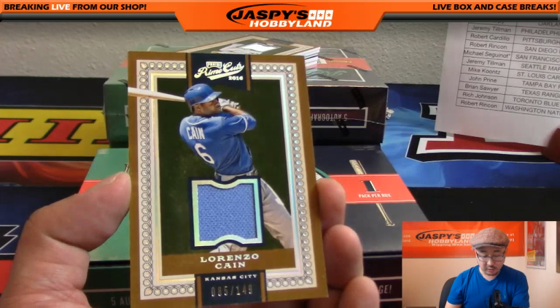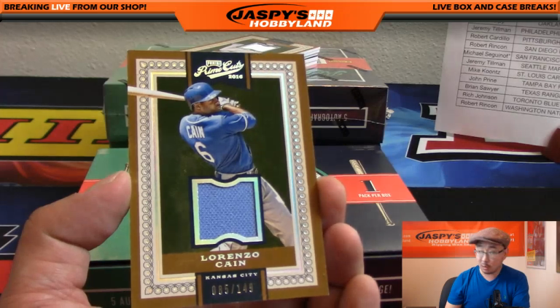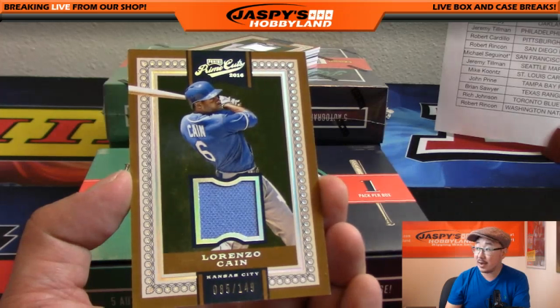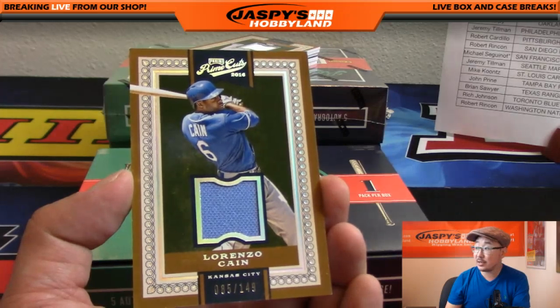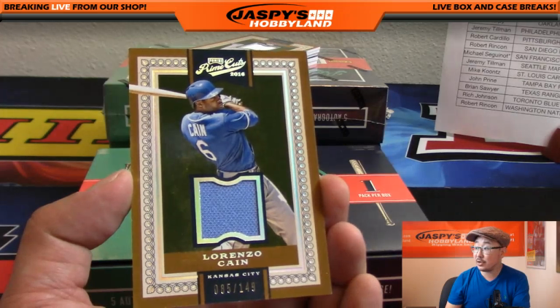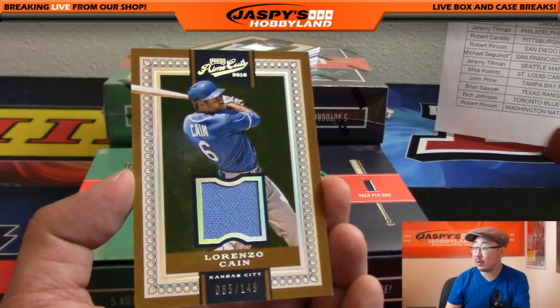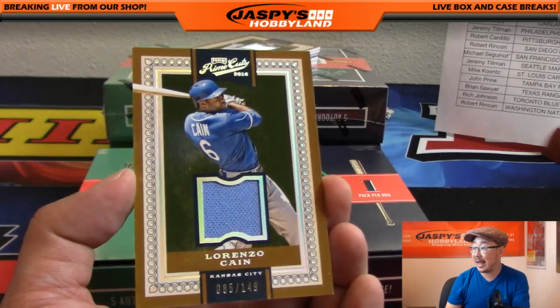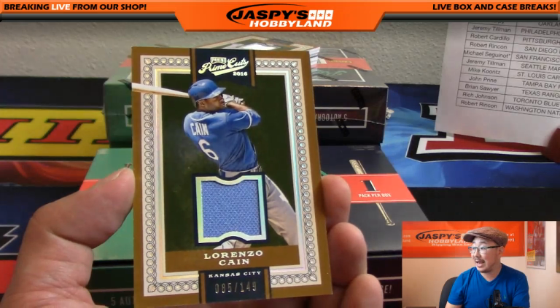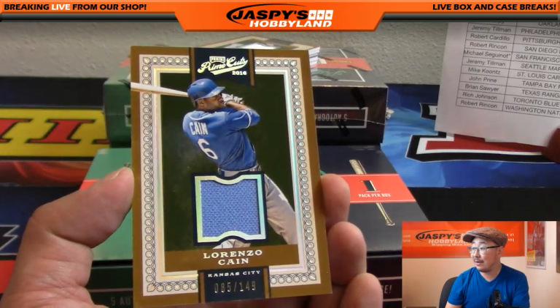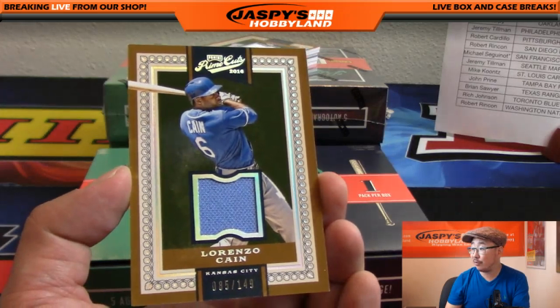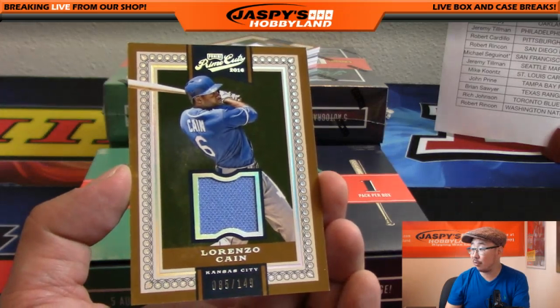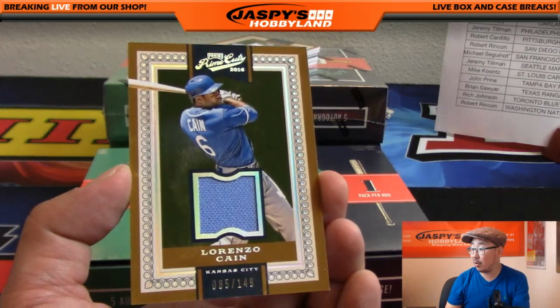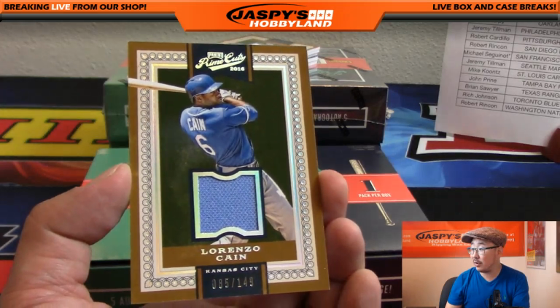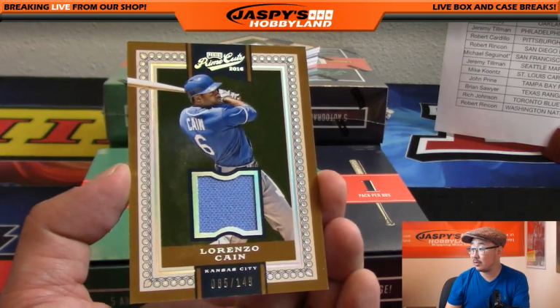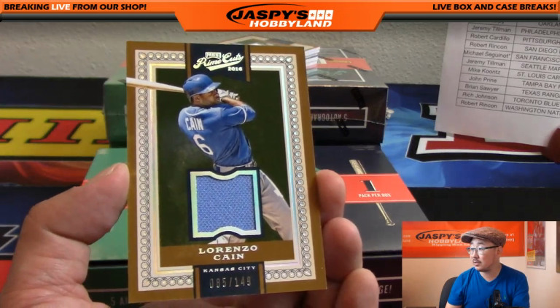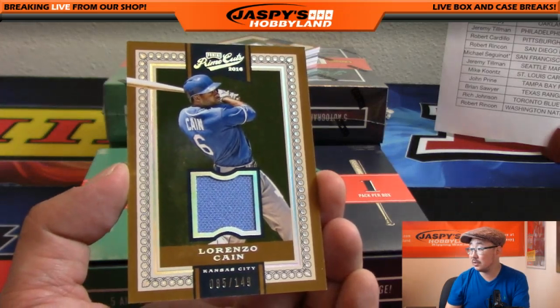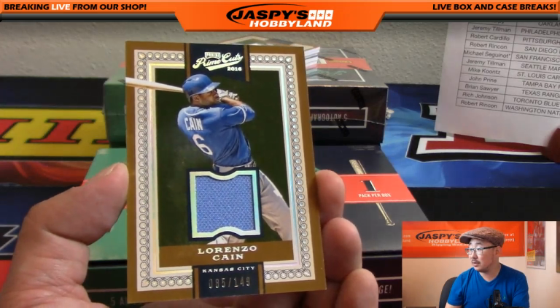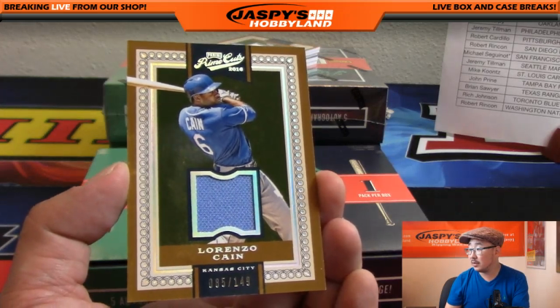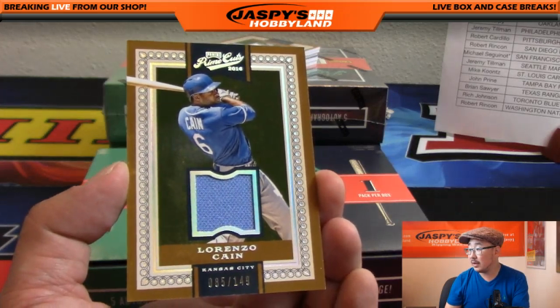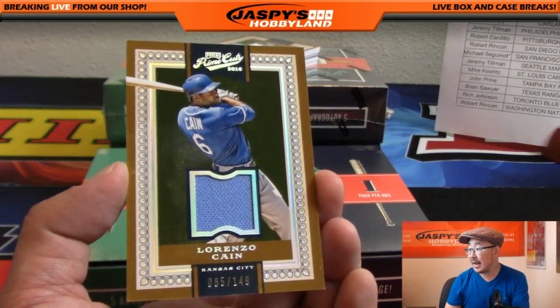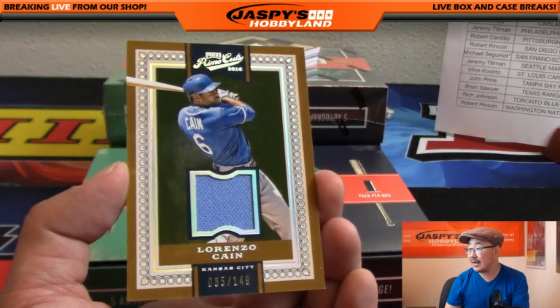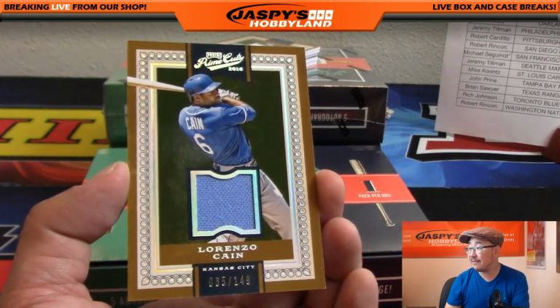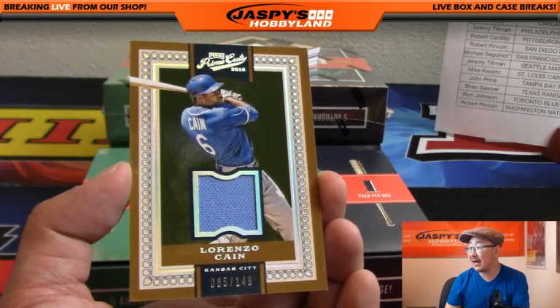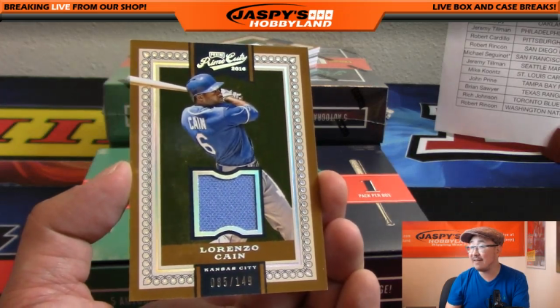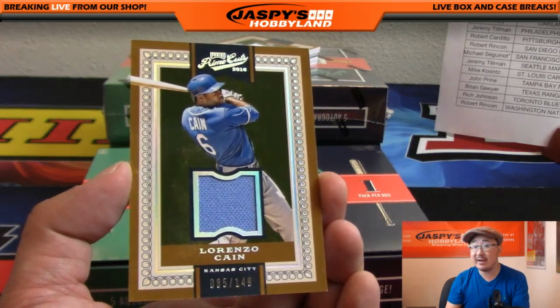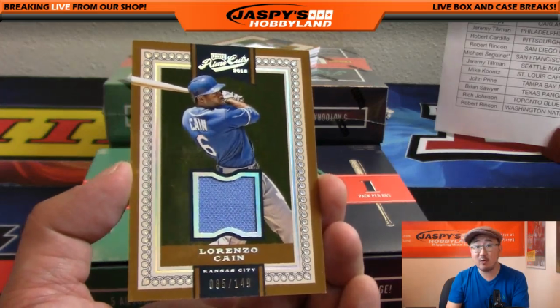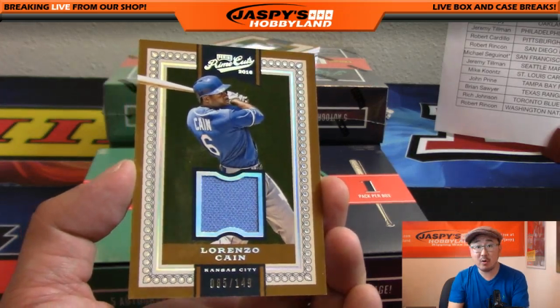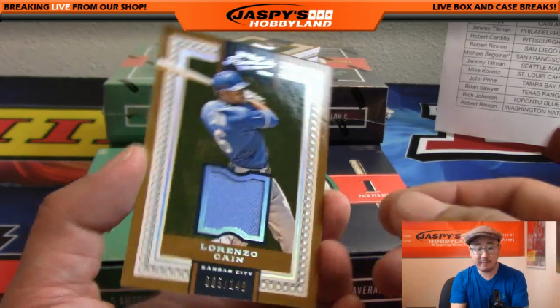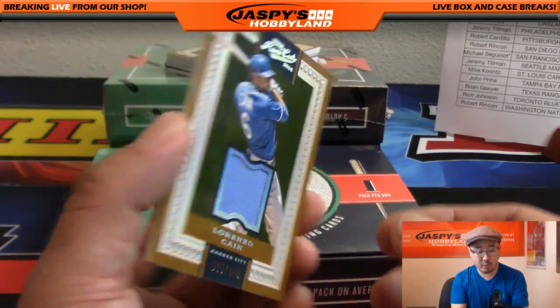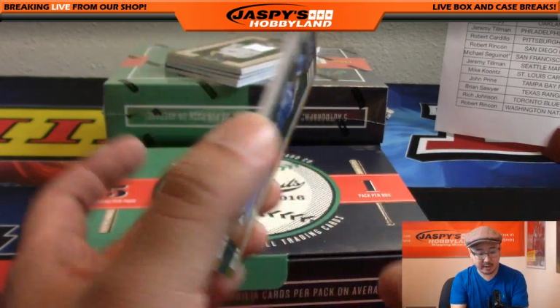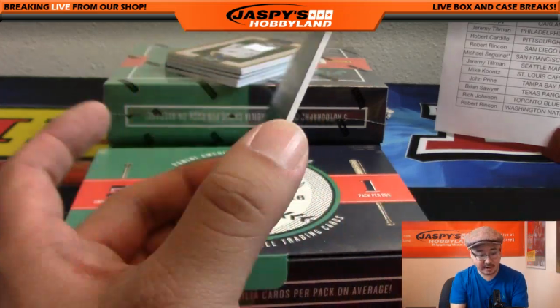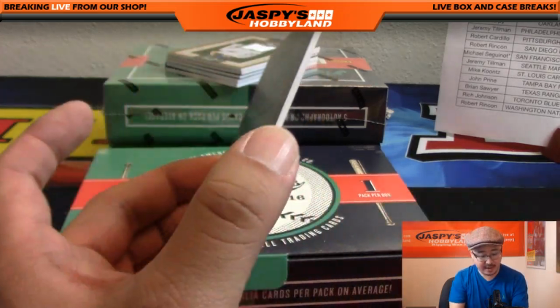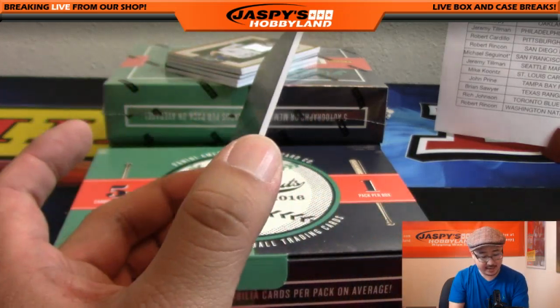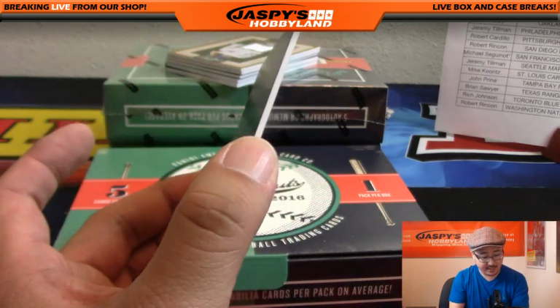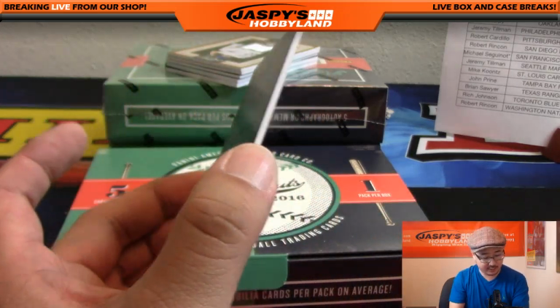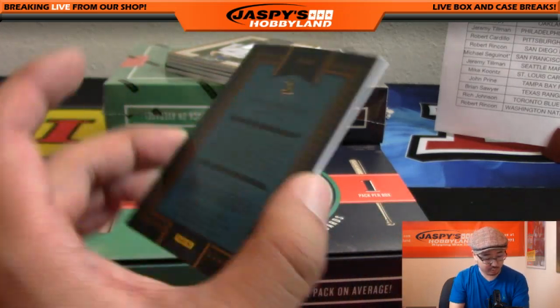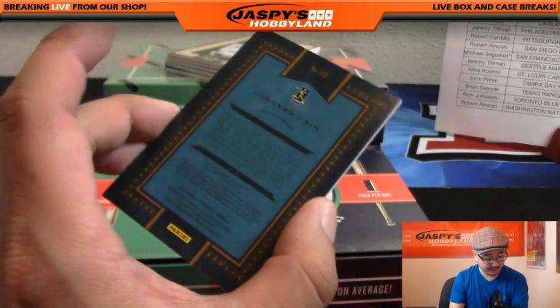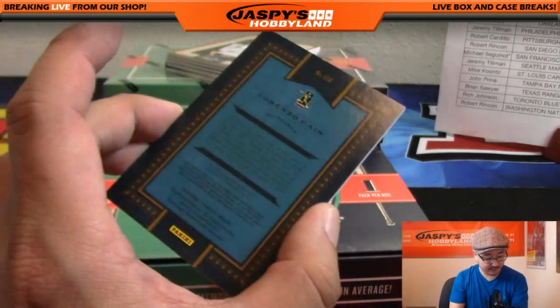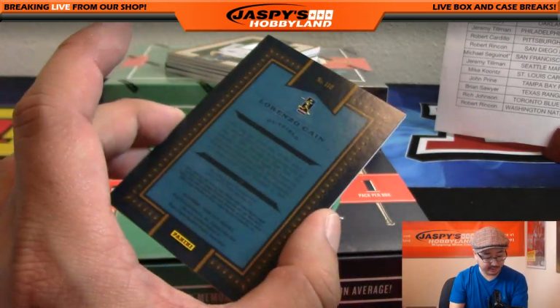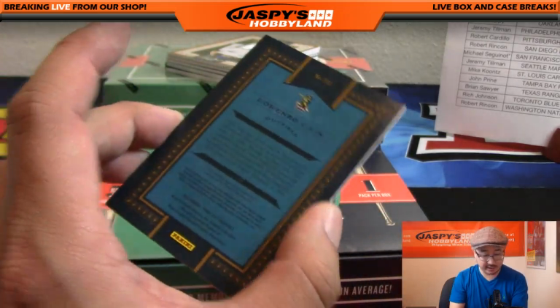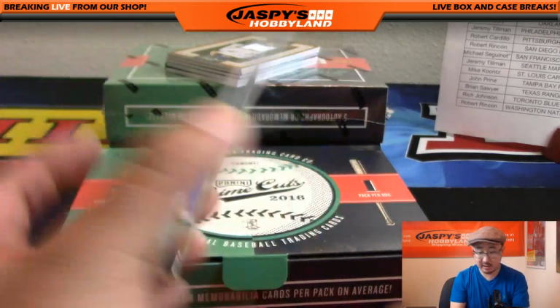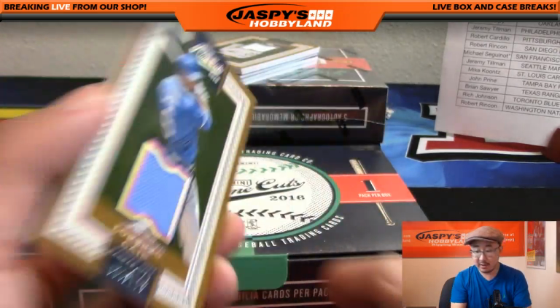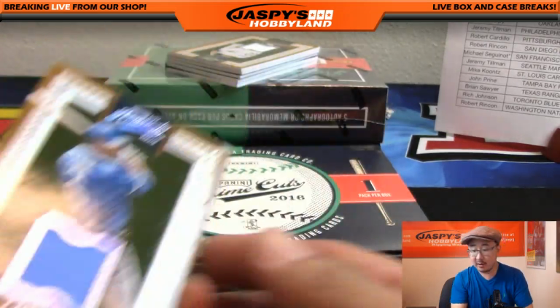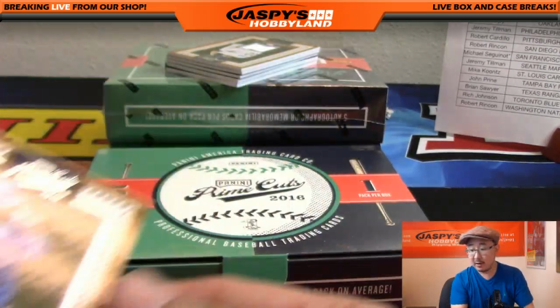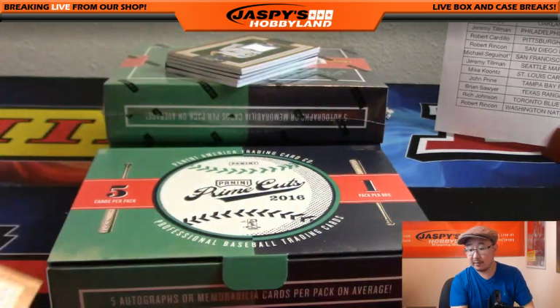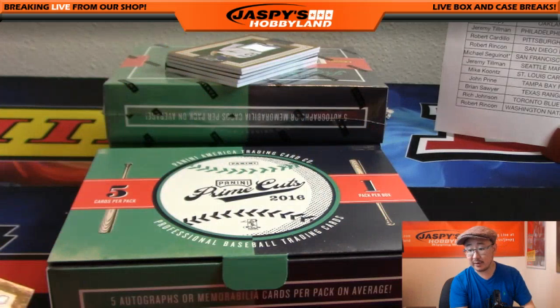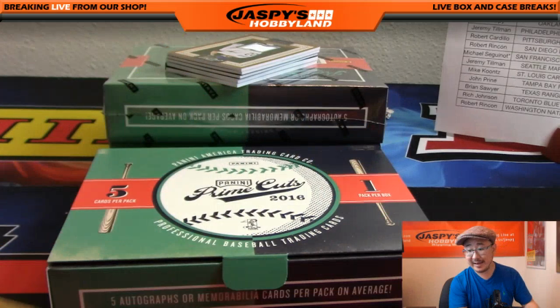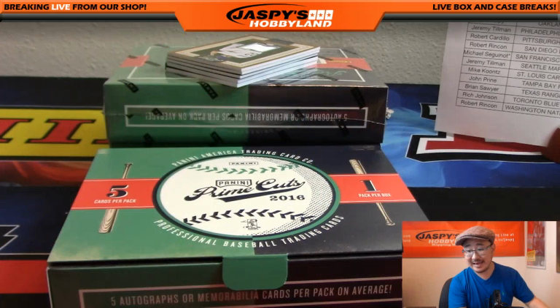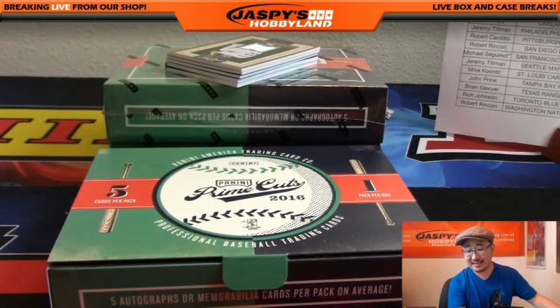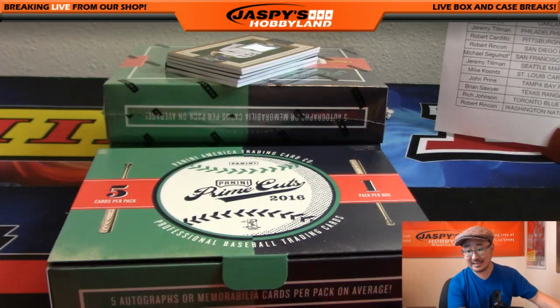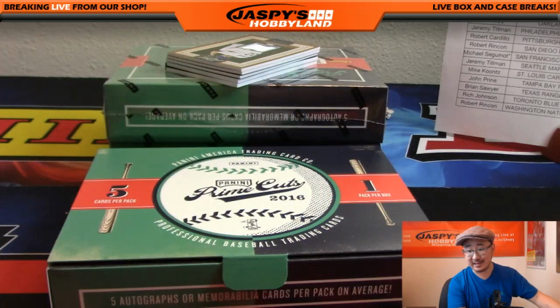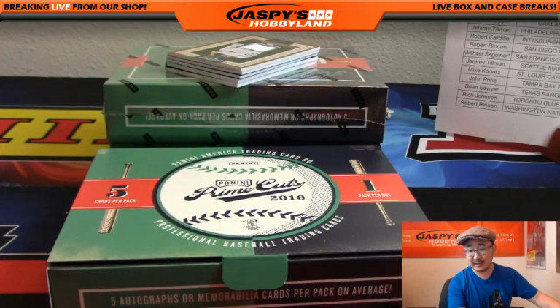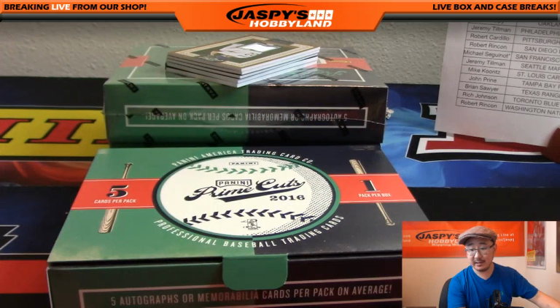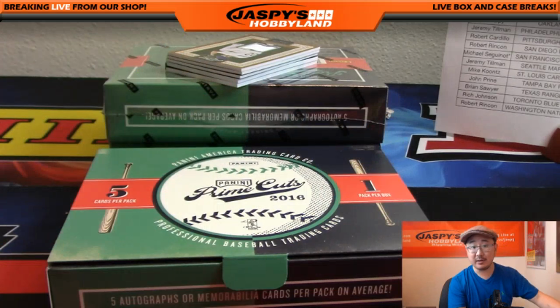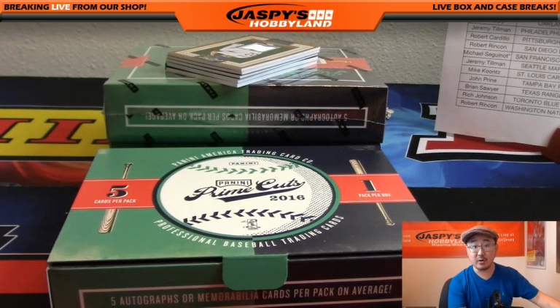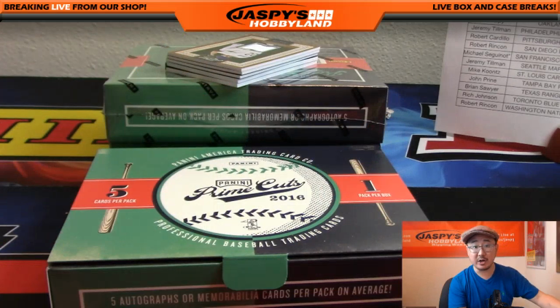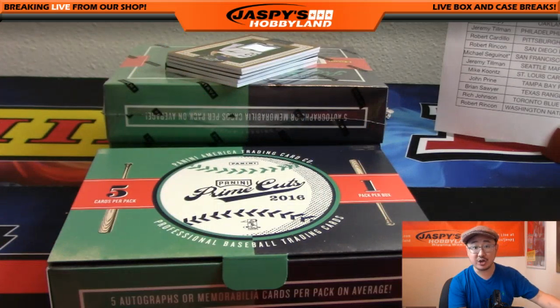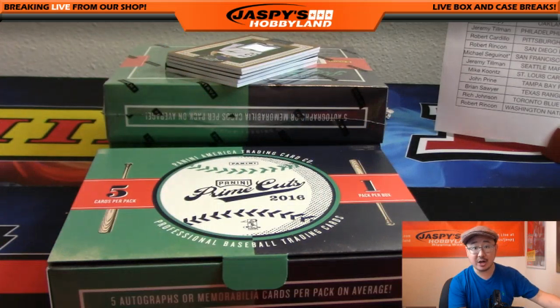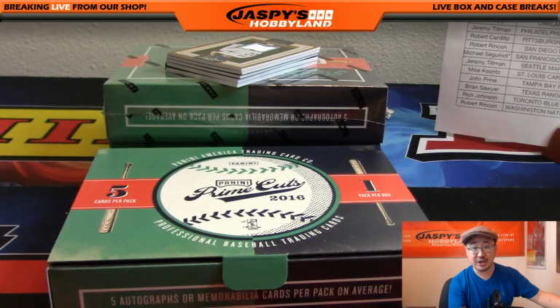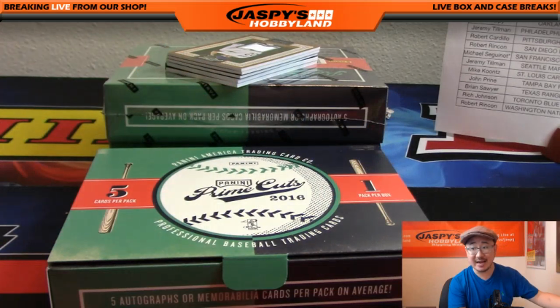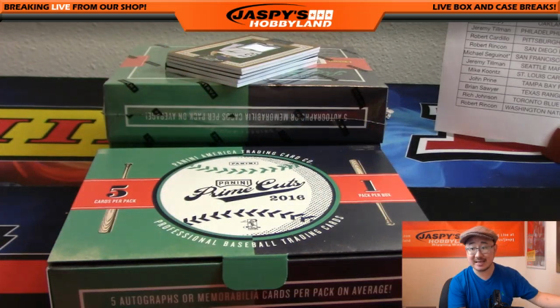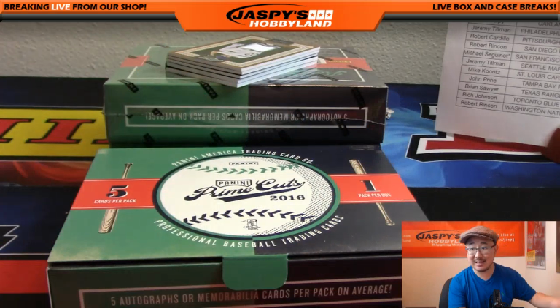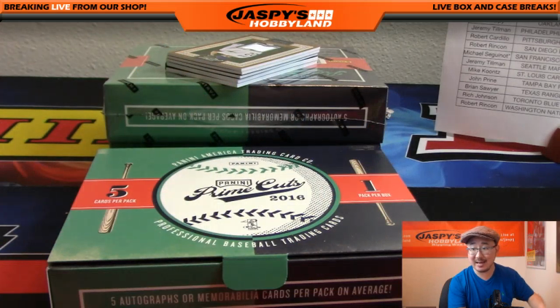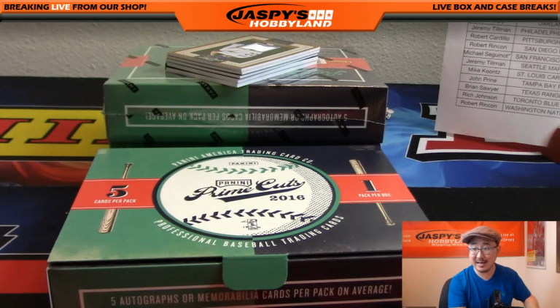Lorenzo Cain for the Royals, 85 out of 149 - nice relic there for KC, going to Josh X Line.